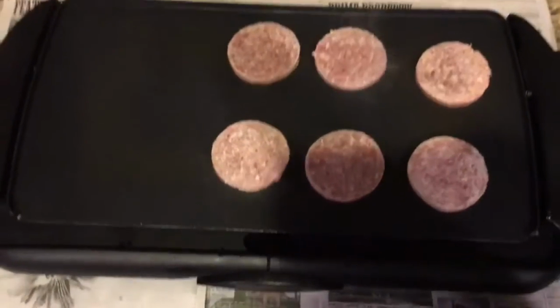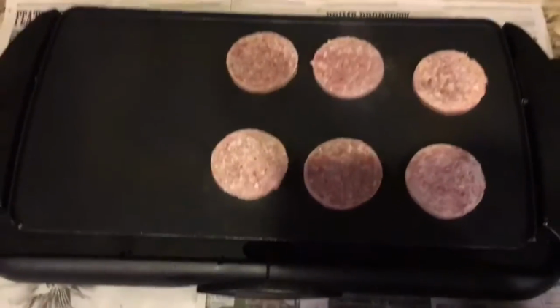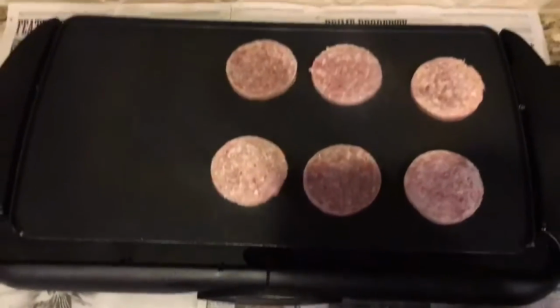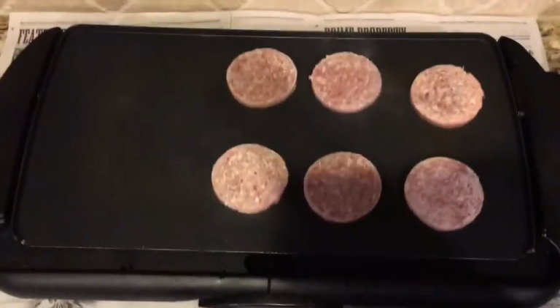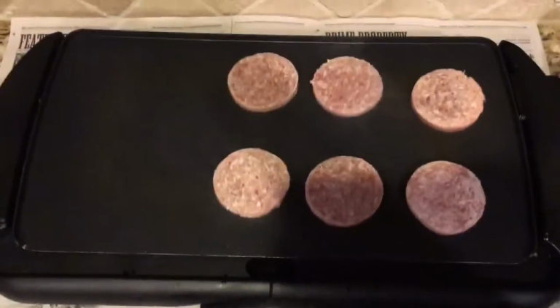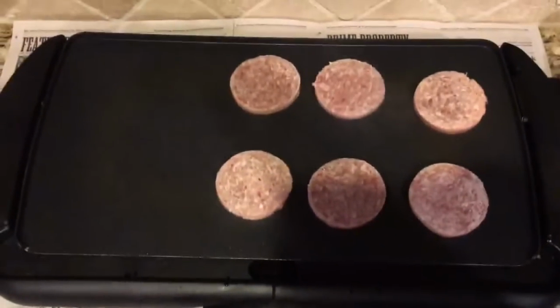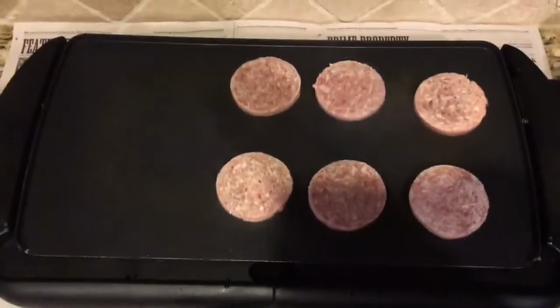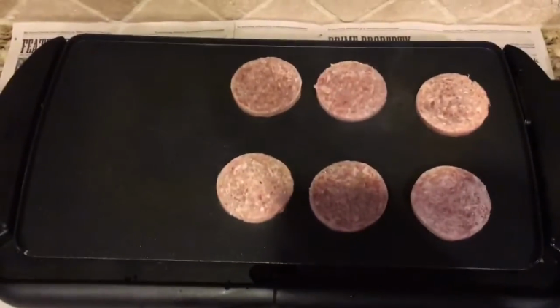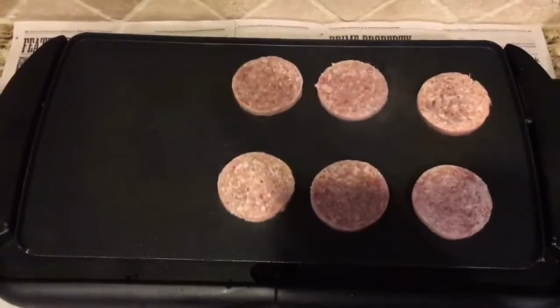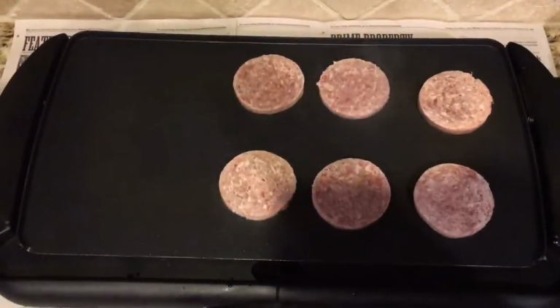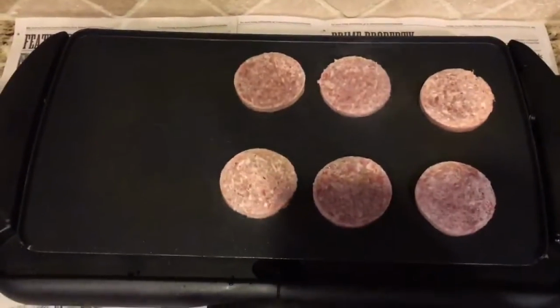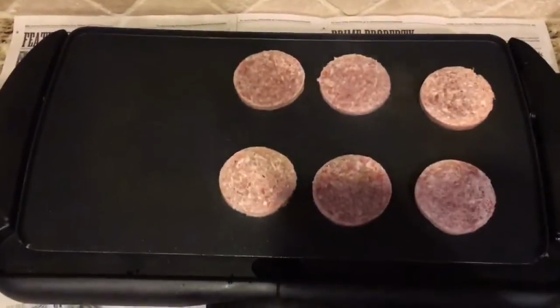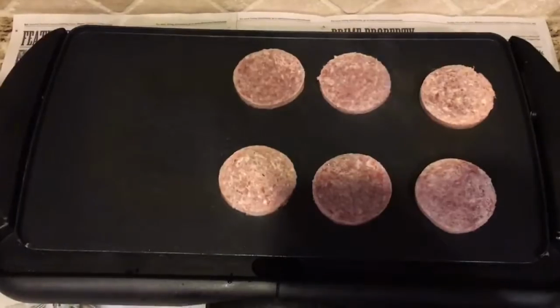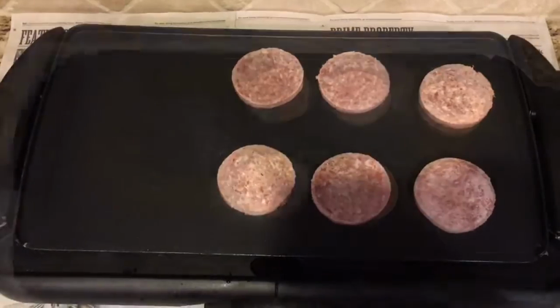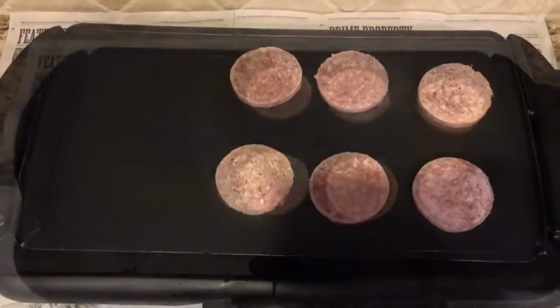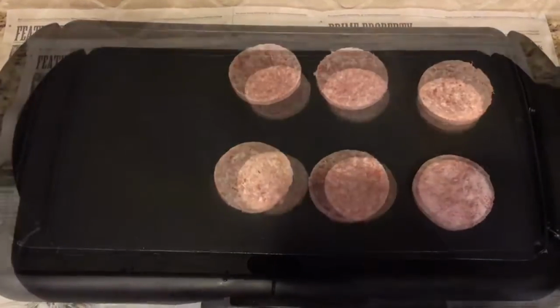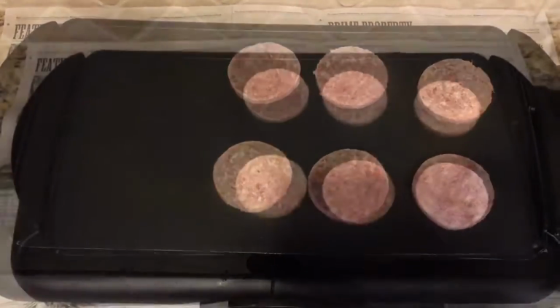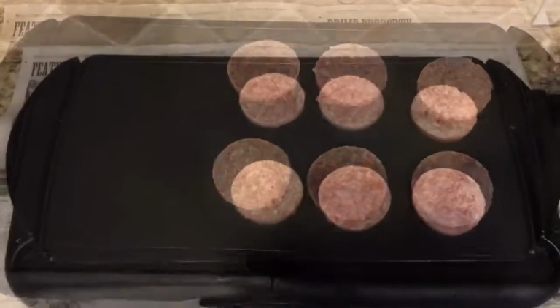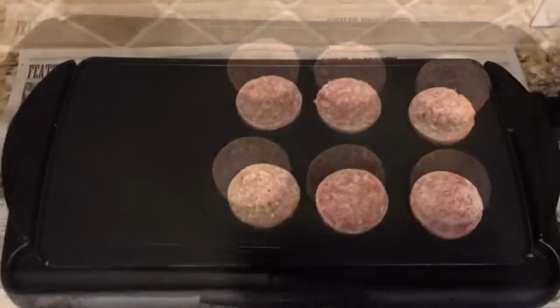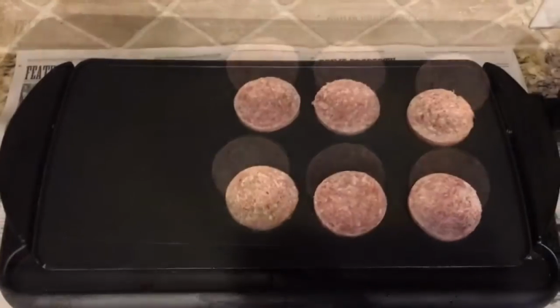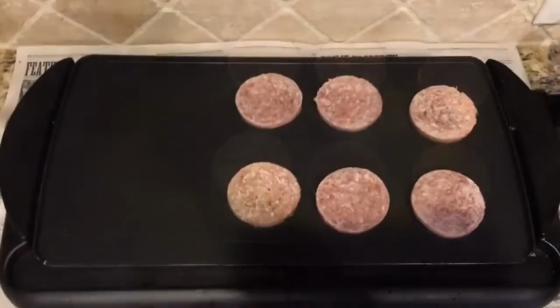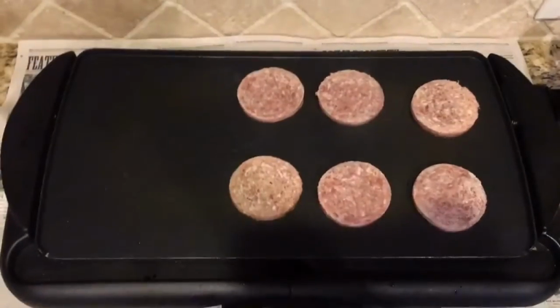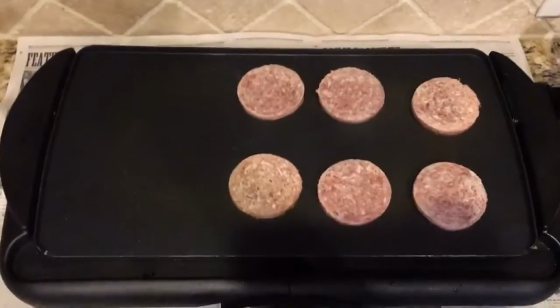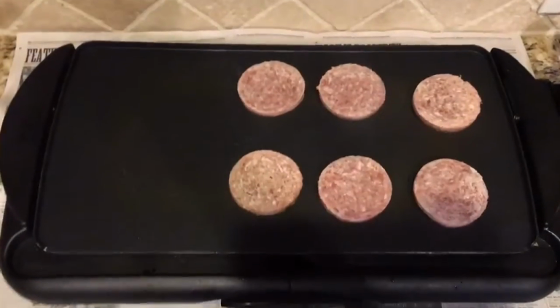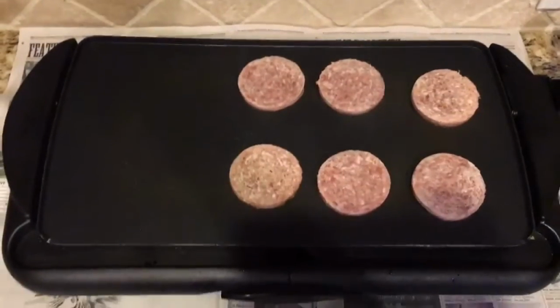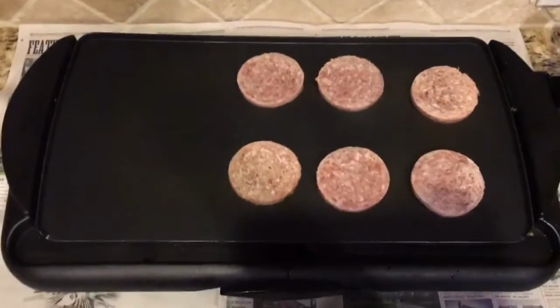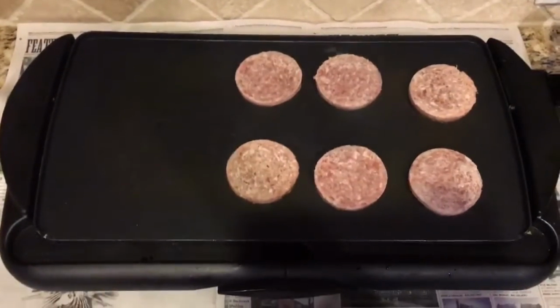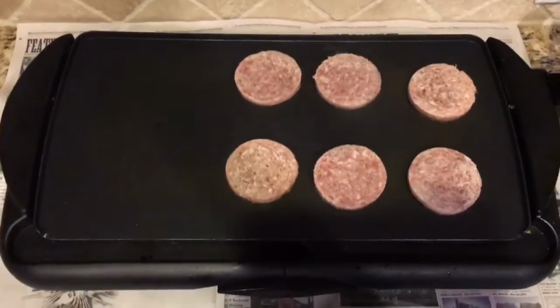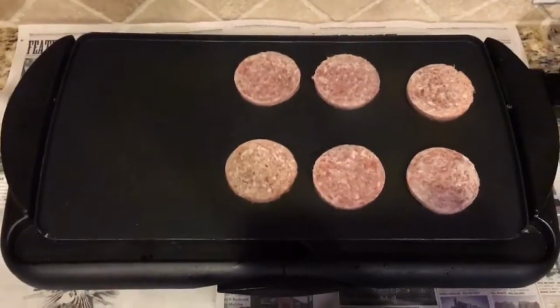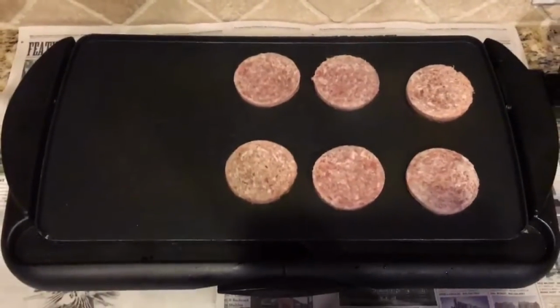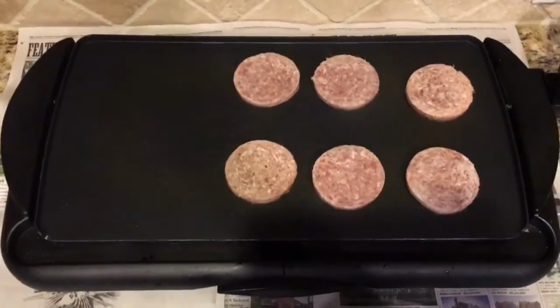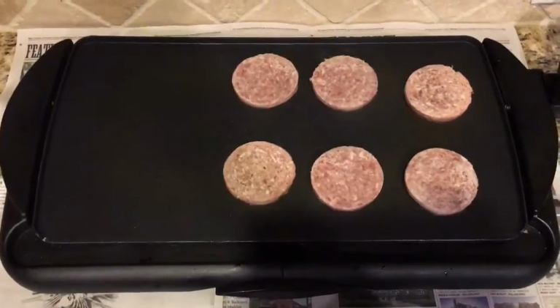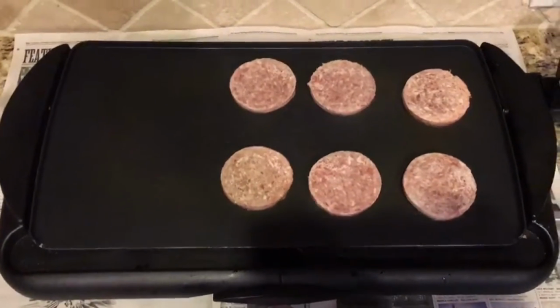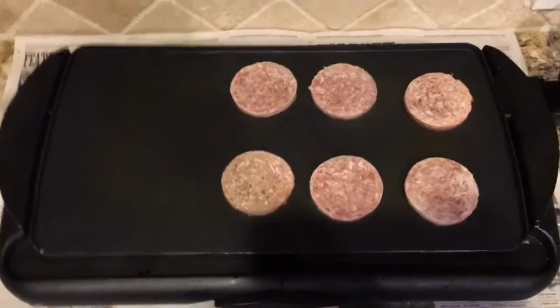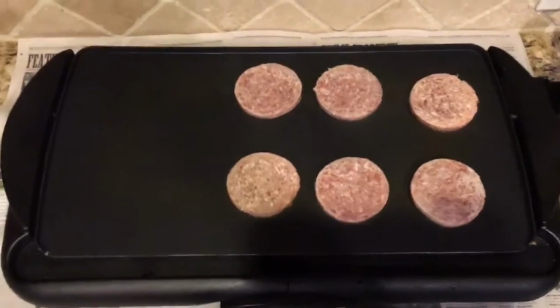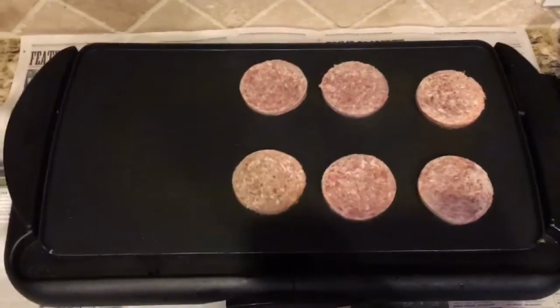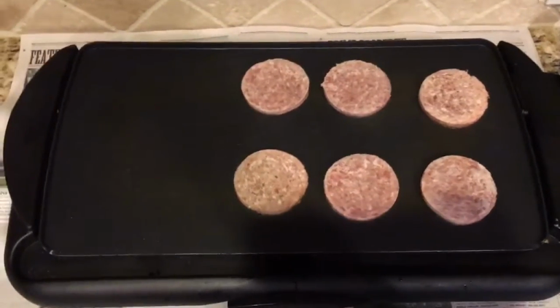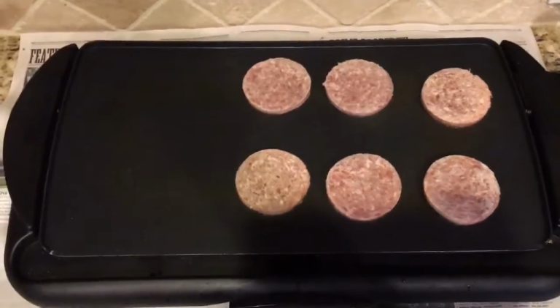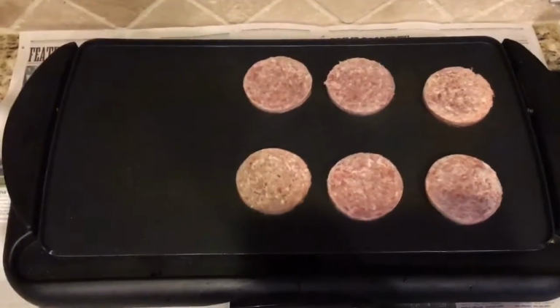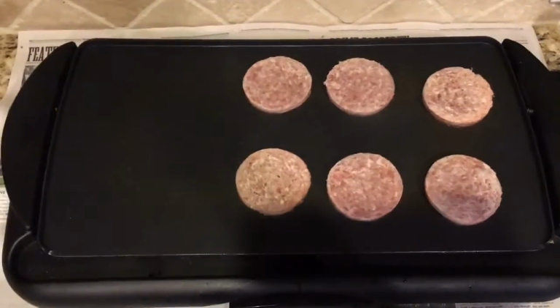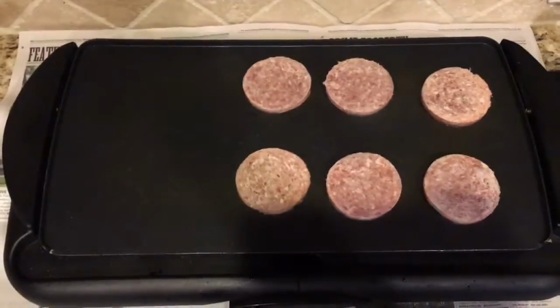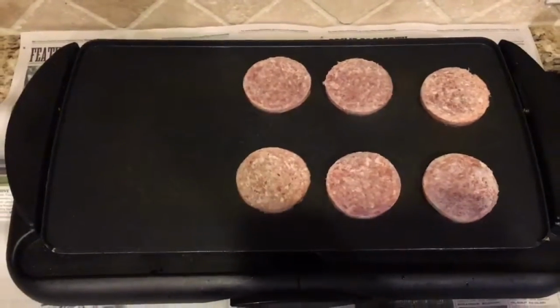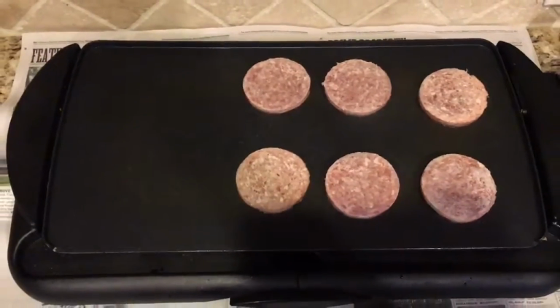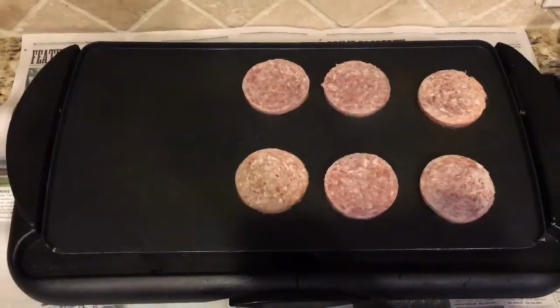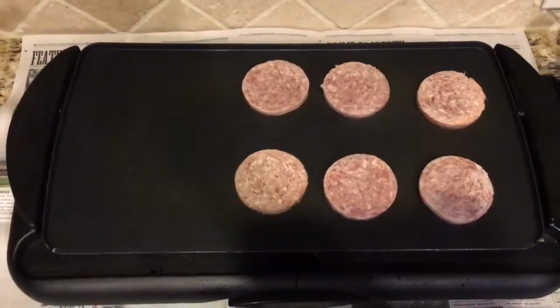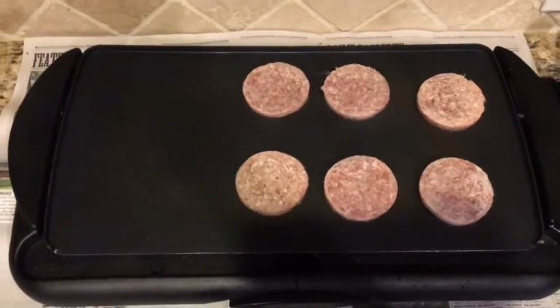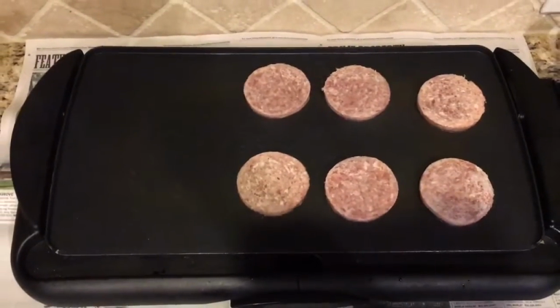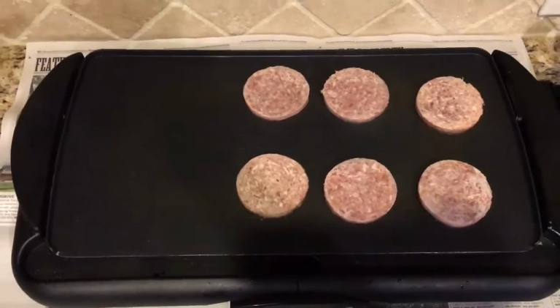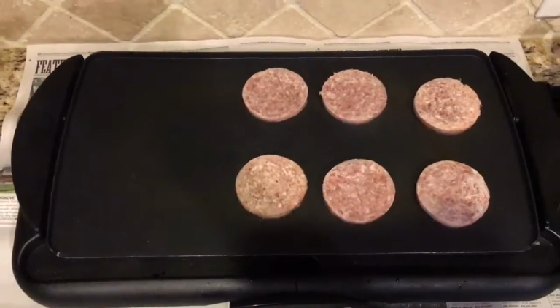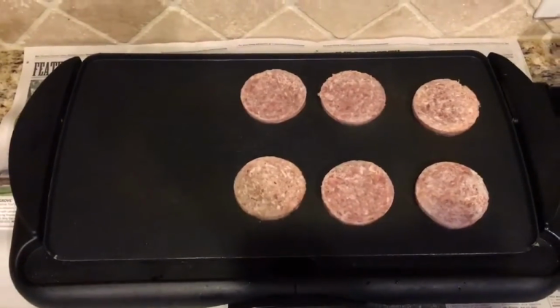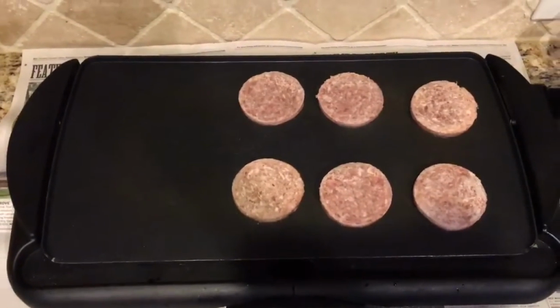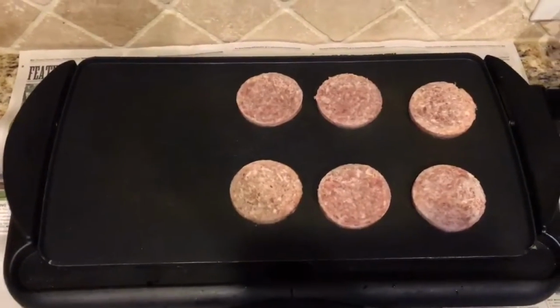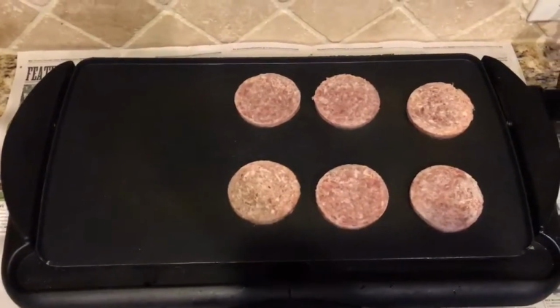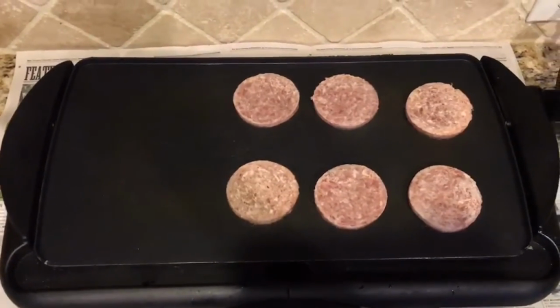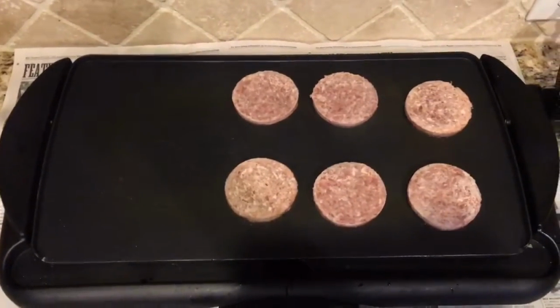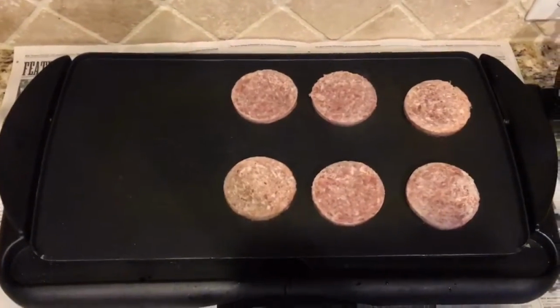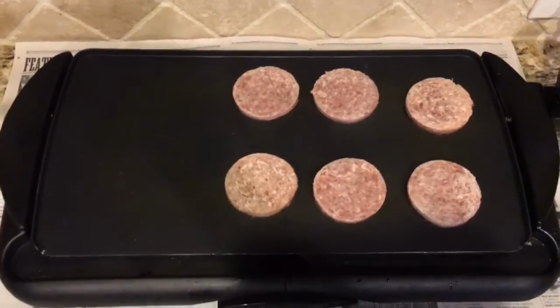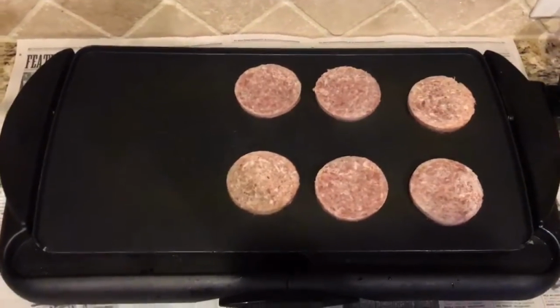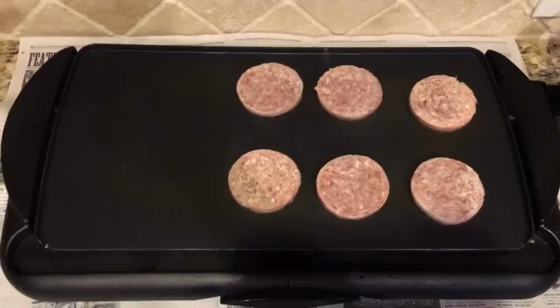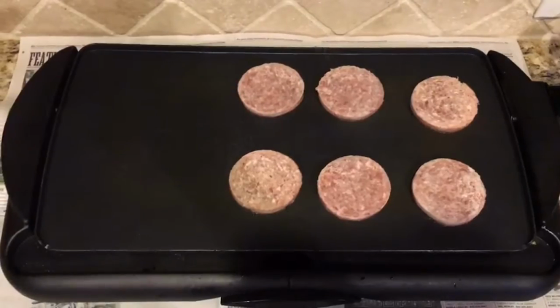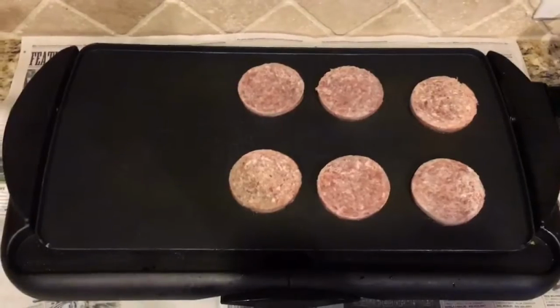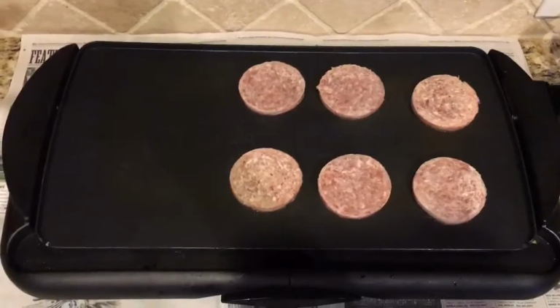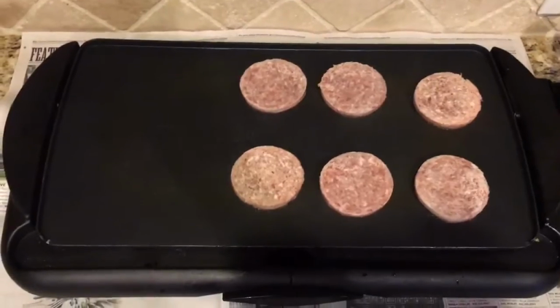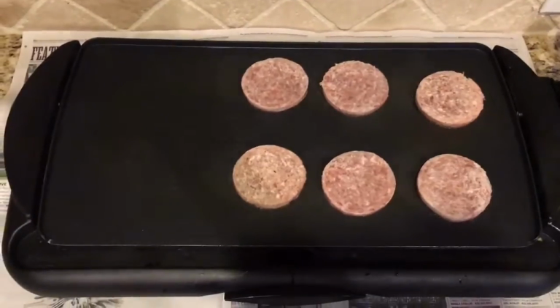Alright, while they're cooking, in the meantime, you can just go get your eggs and stuff and get them ready to put on there.